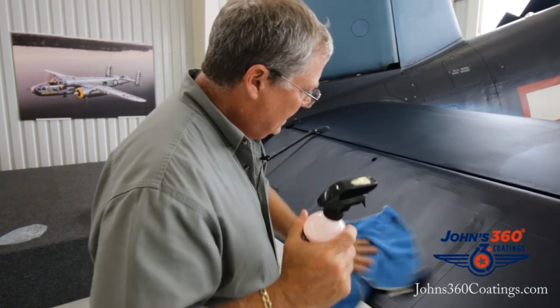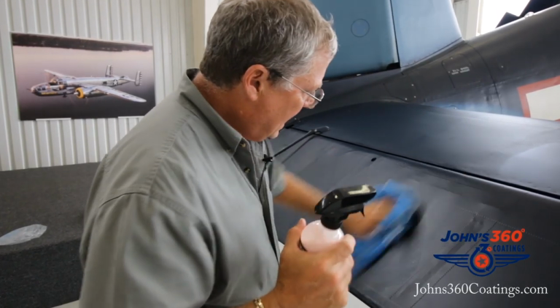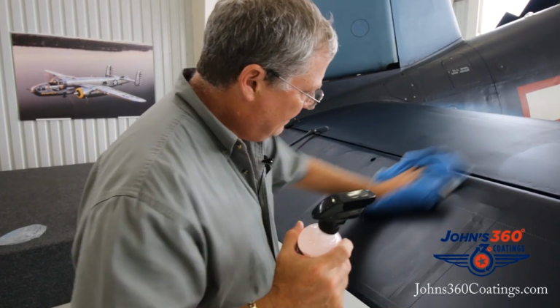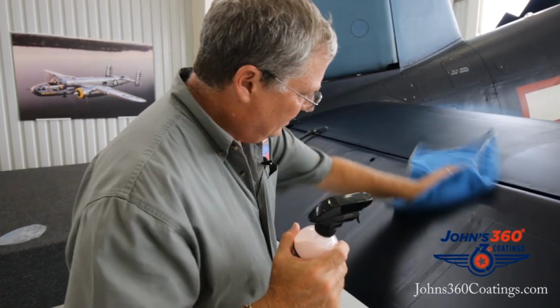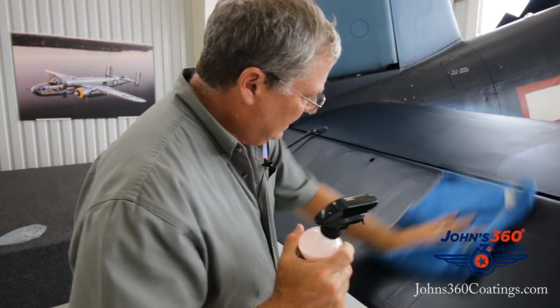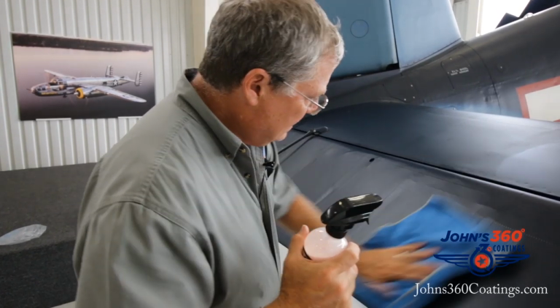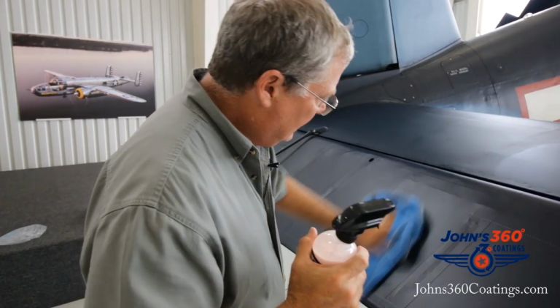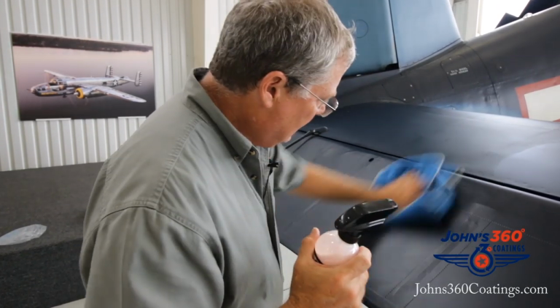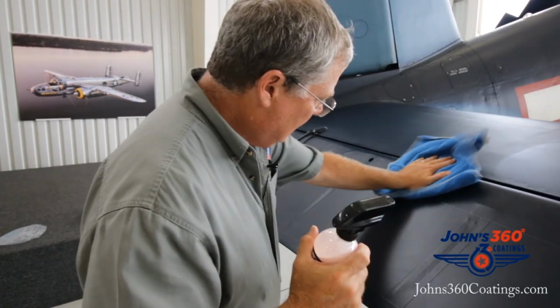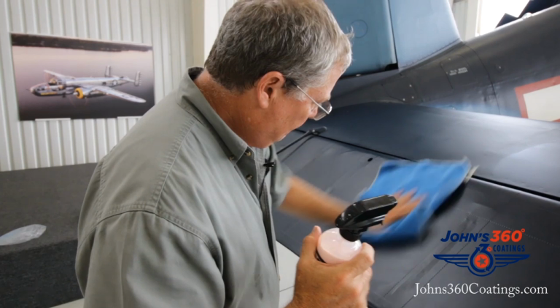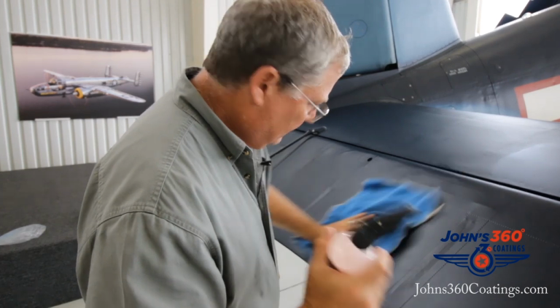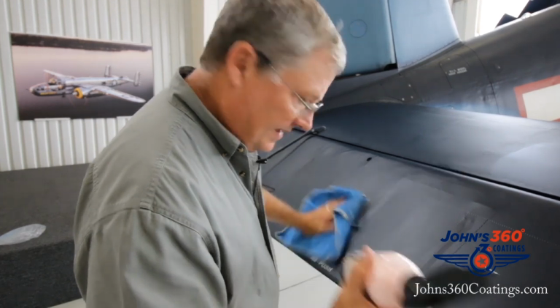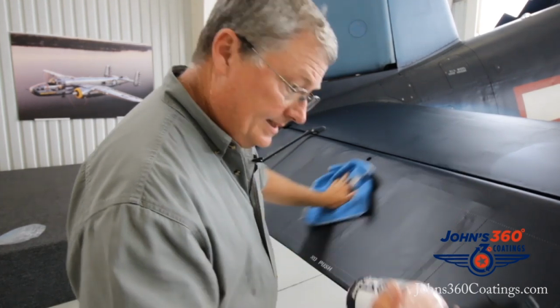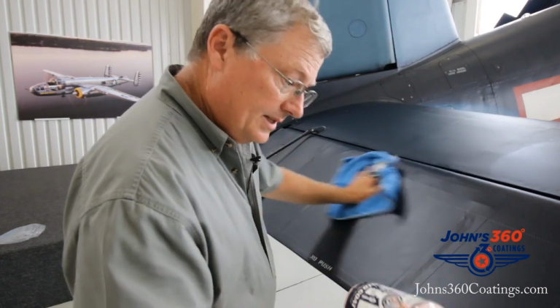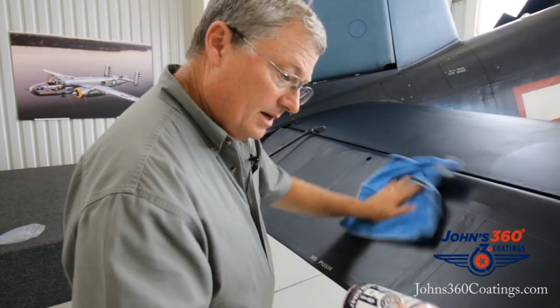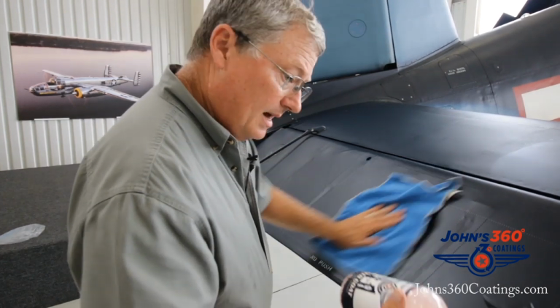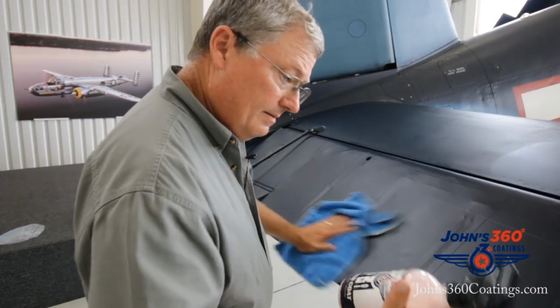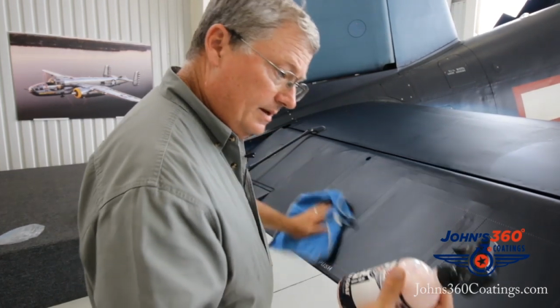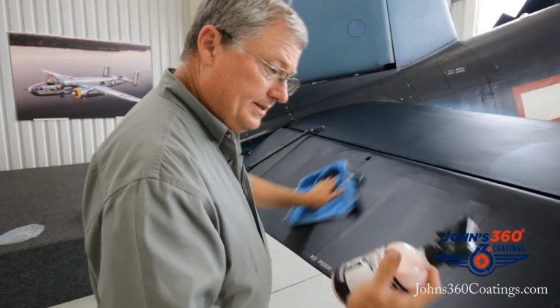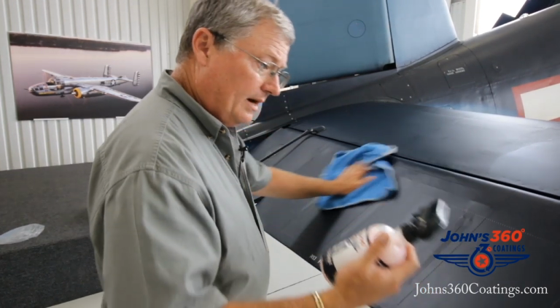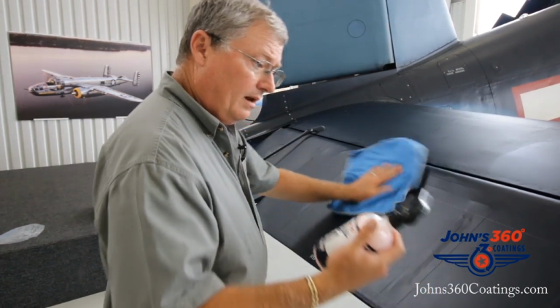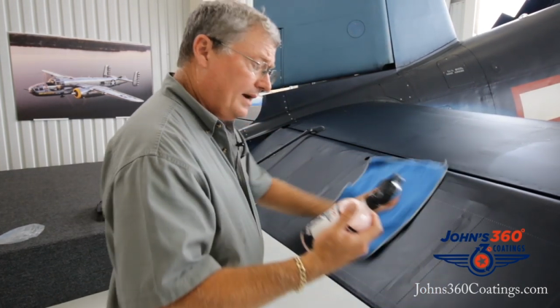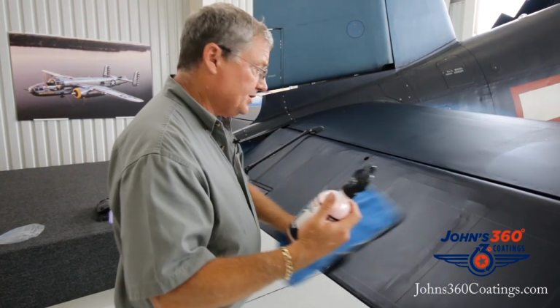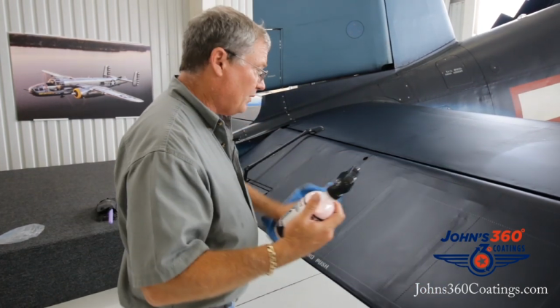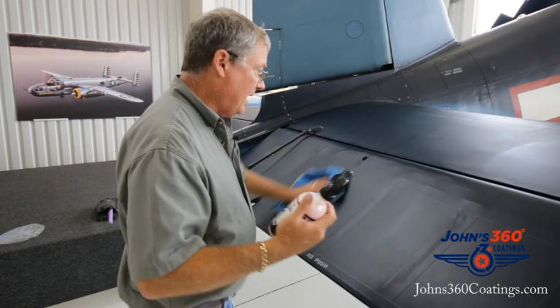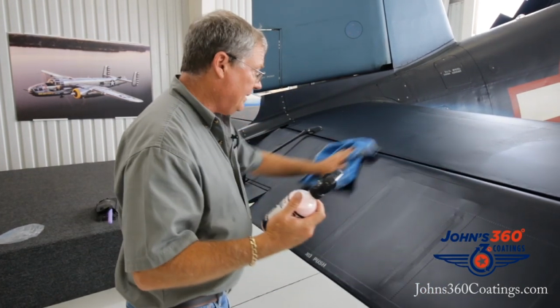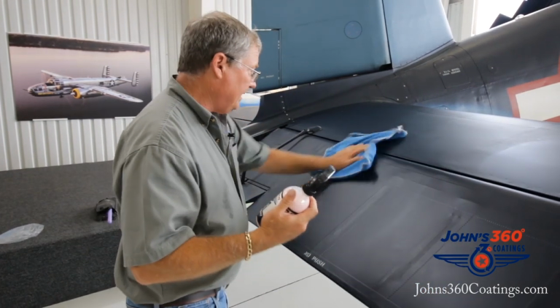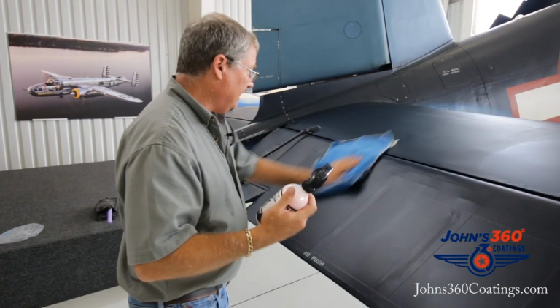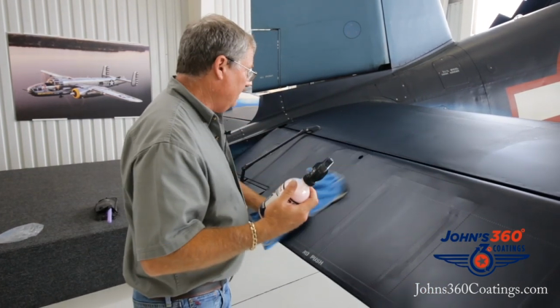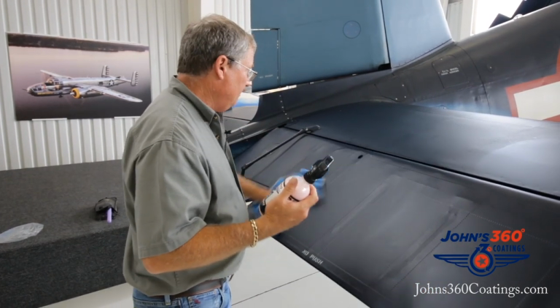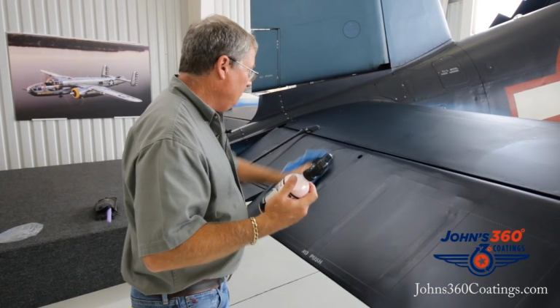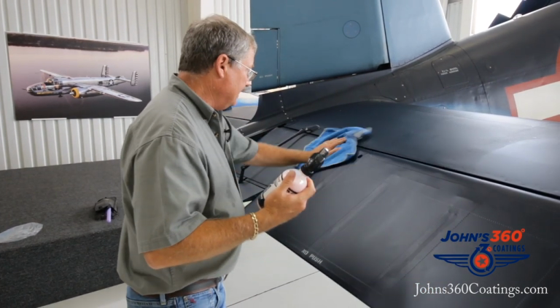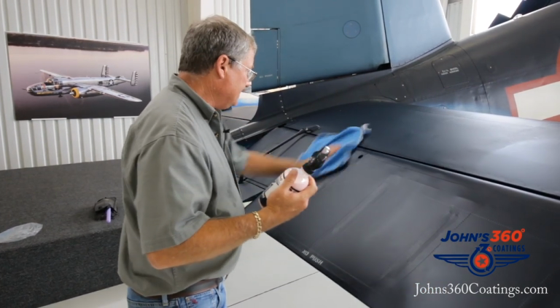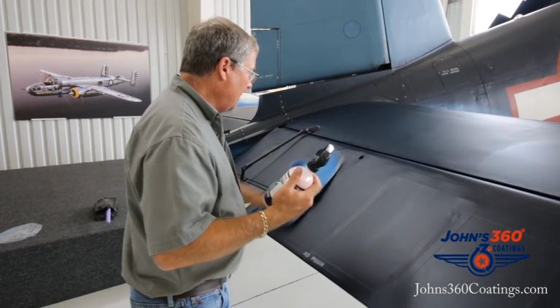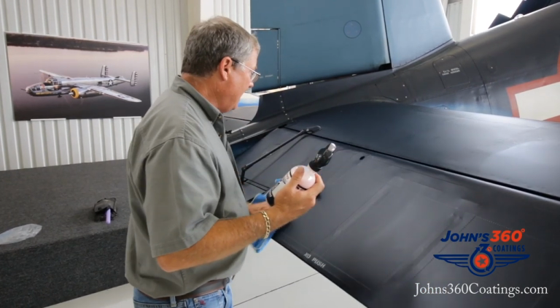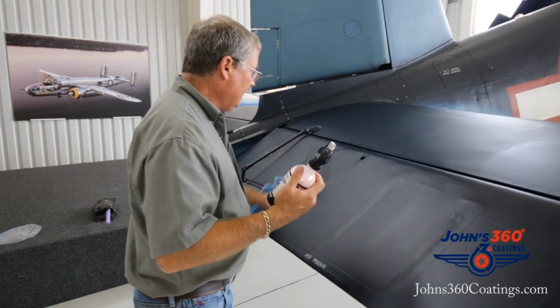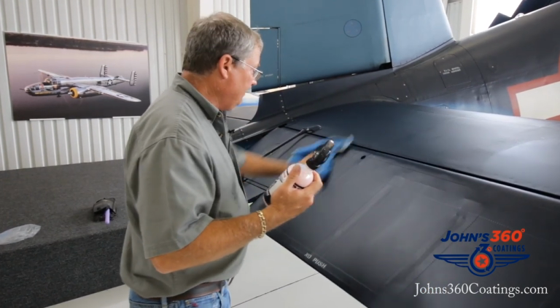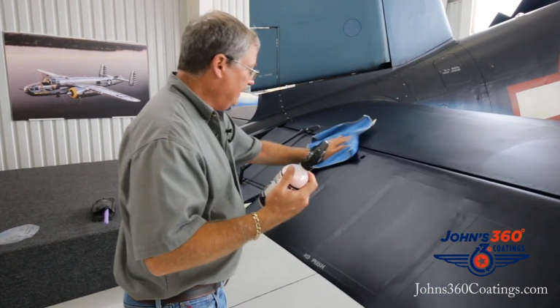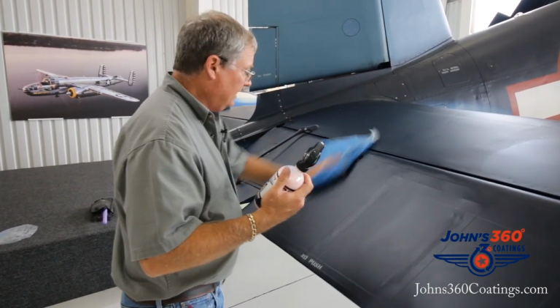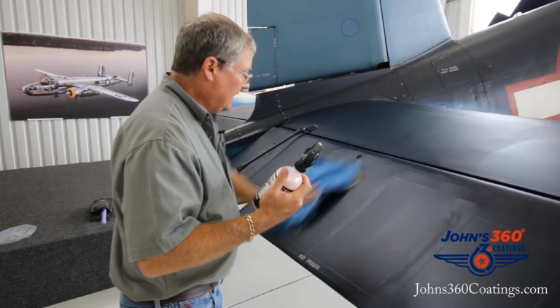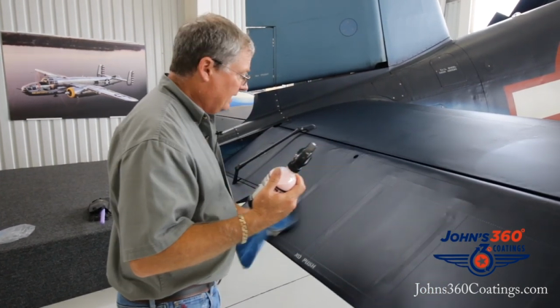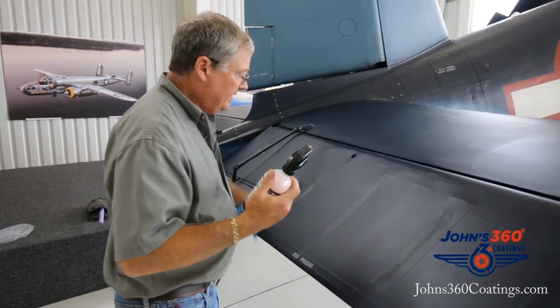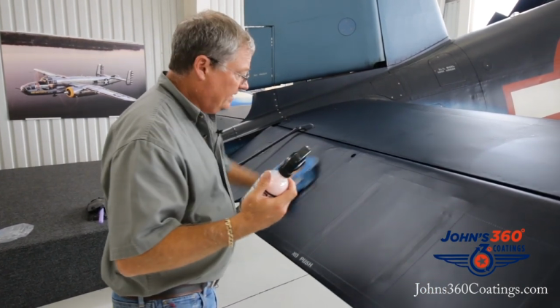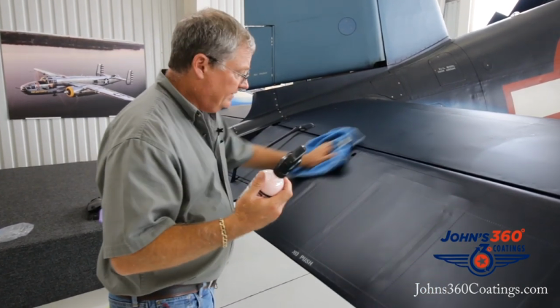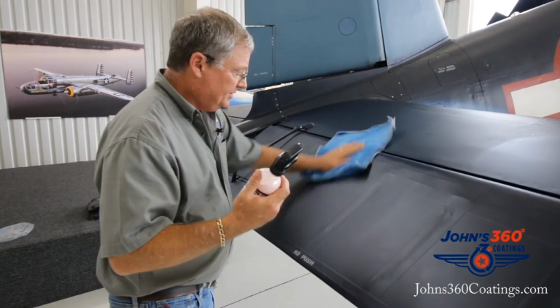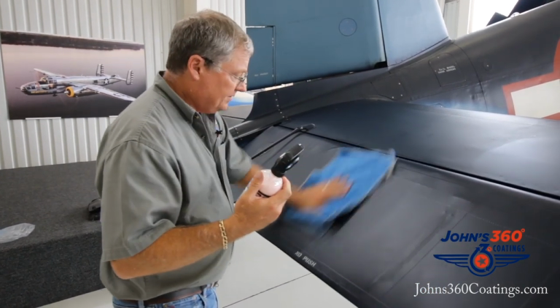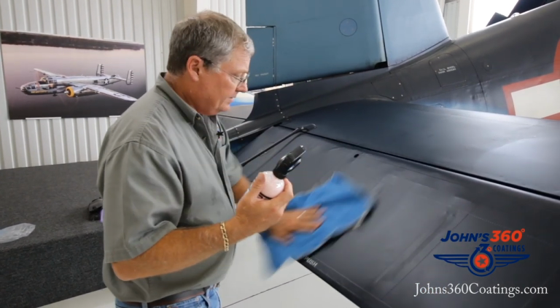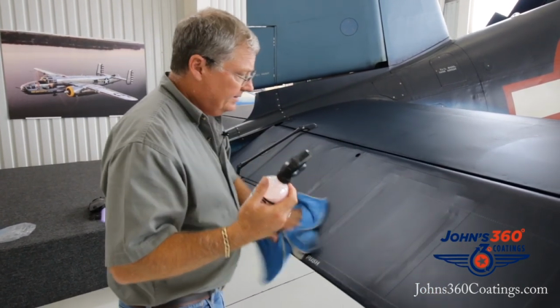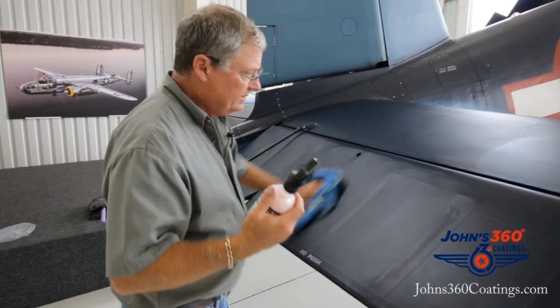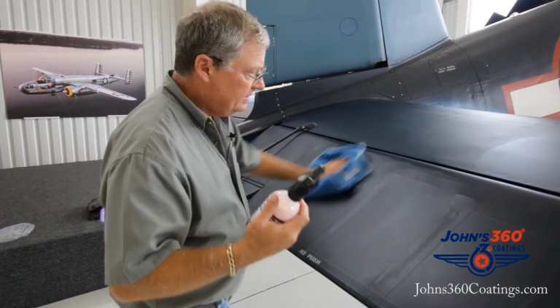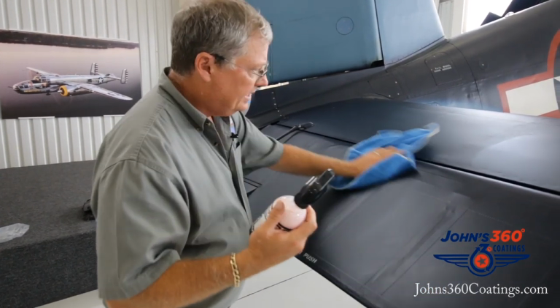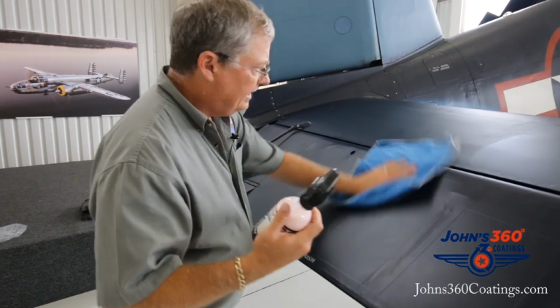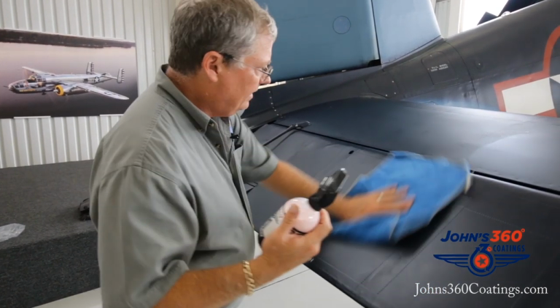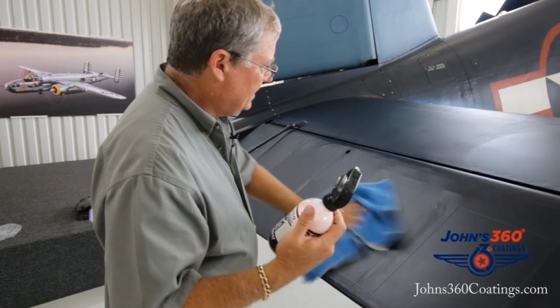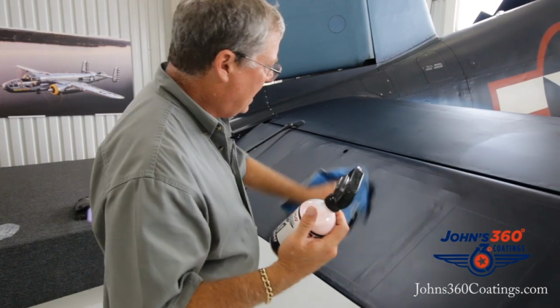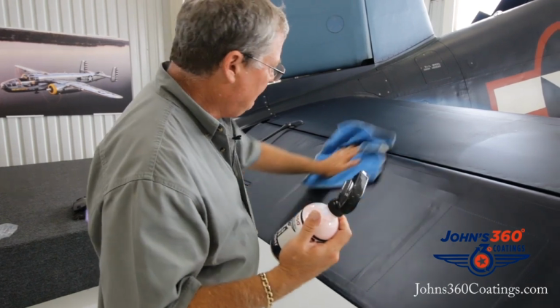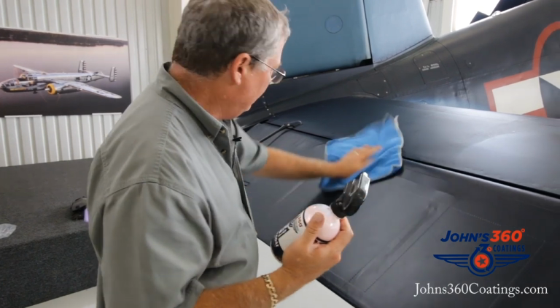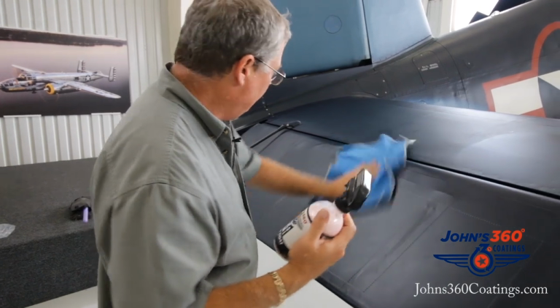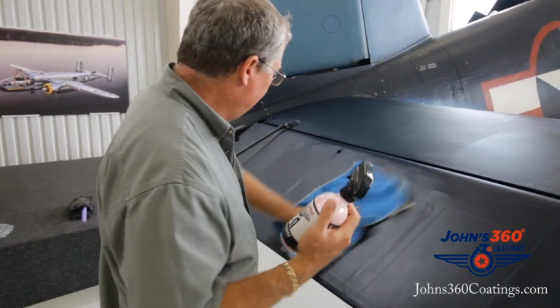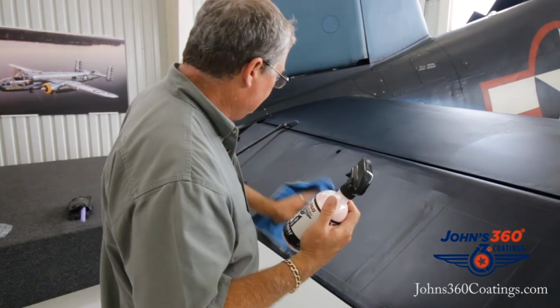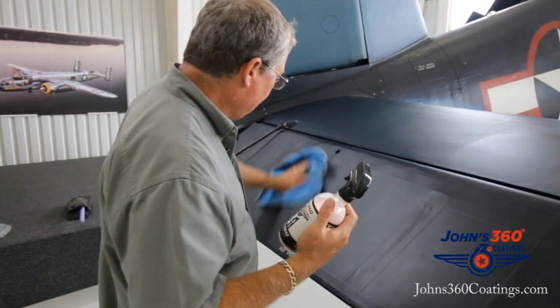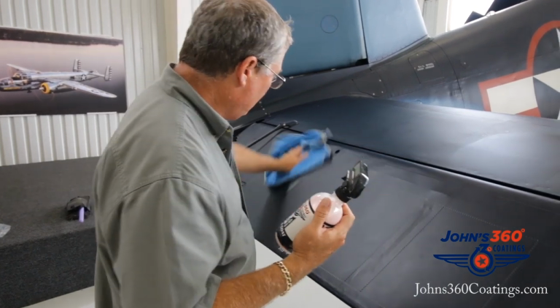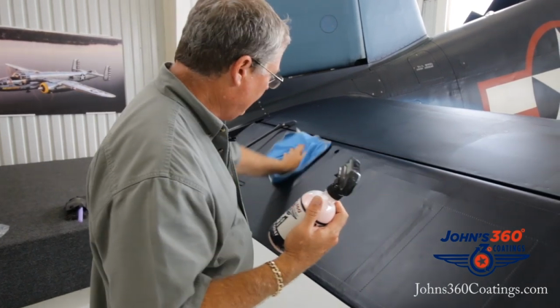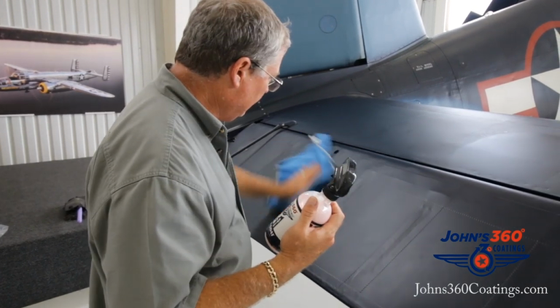The unique thing is it's got a lot of ceramic in it, but it's not activated like the Avenger. This is sitting on top of the Avenger product.